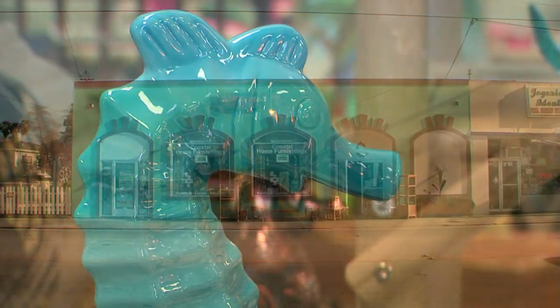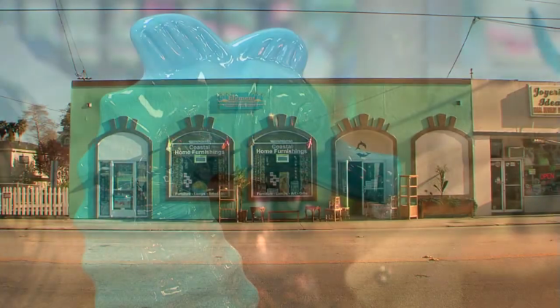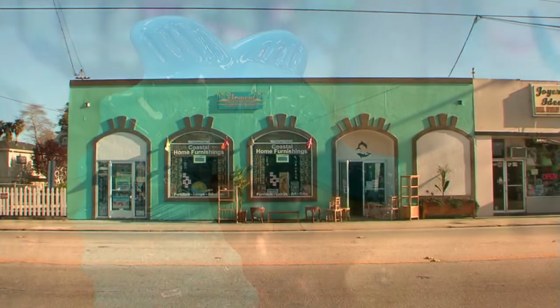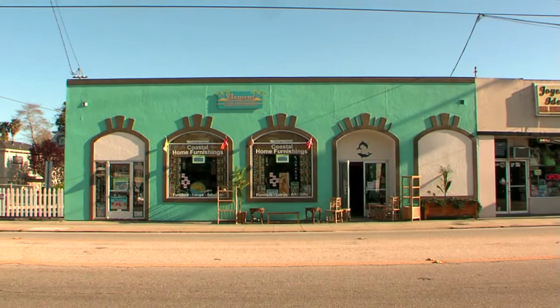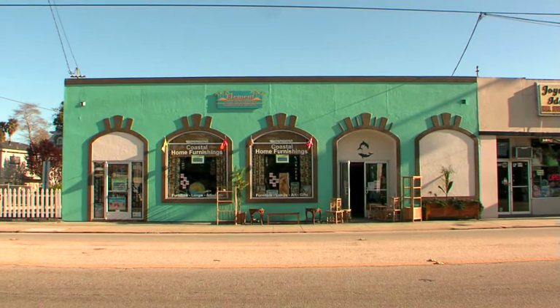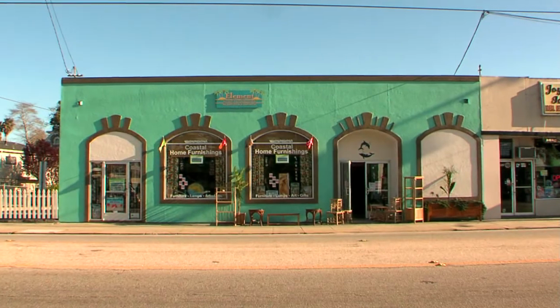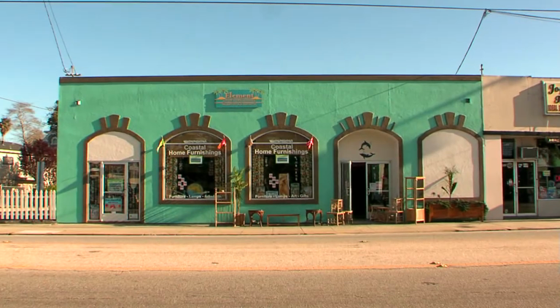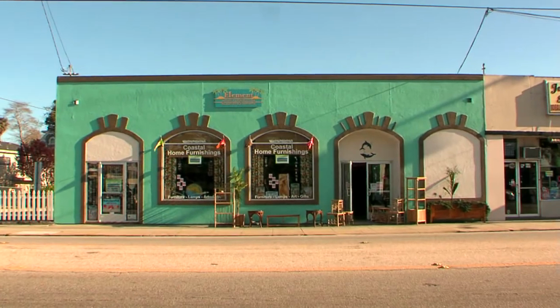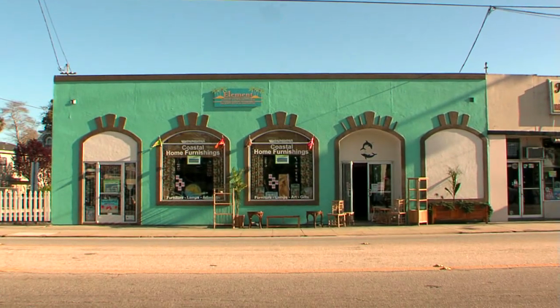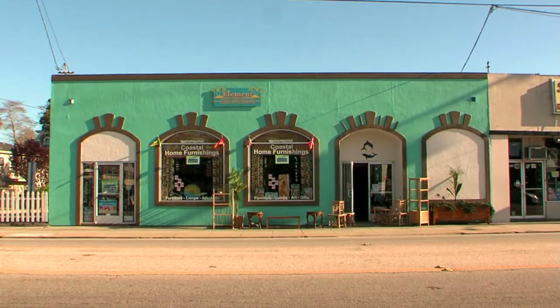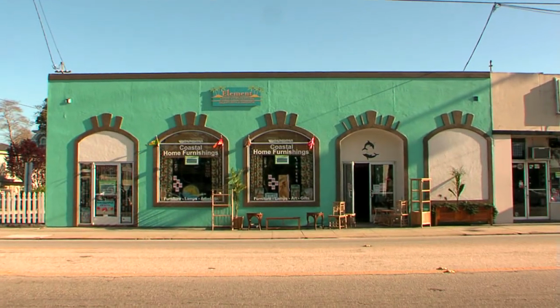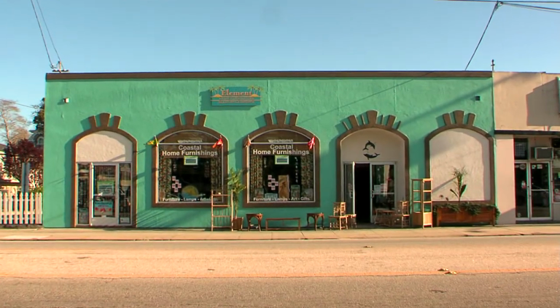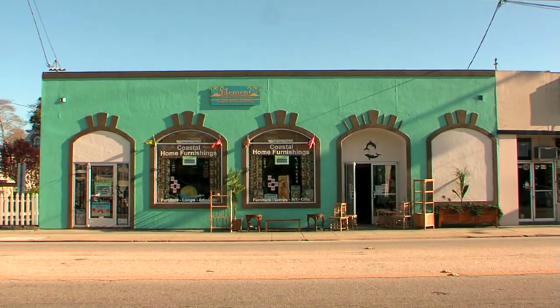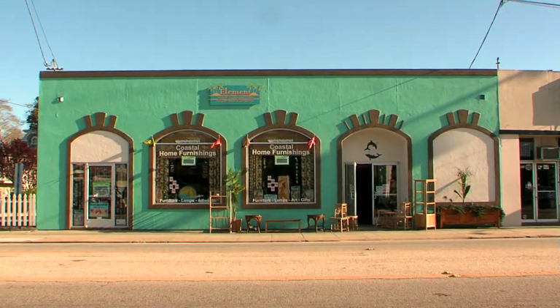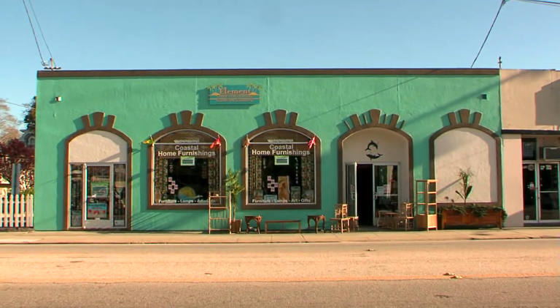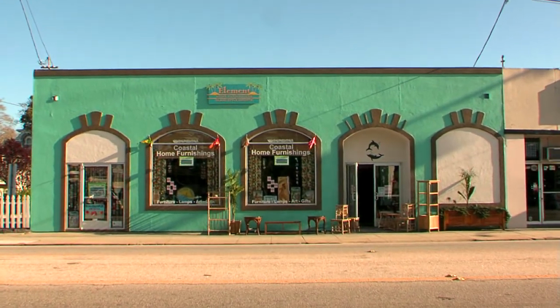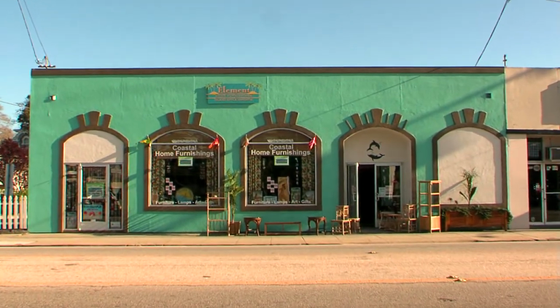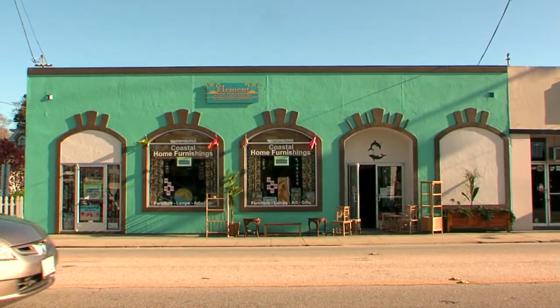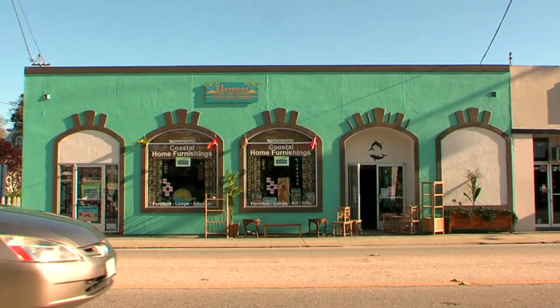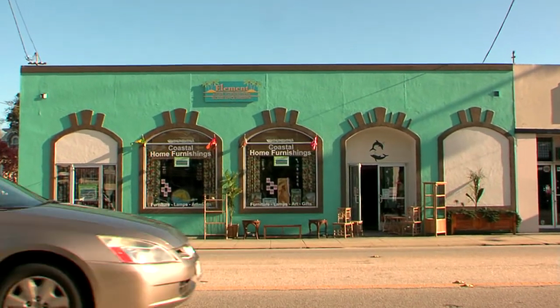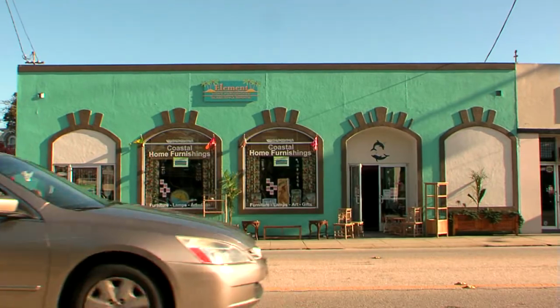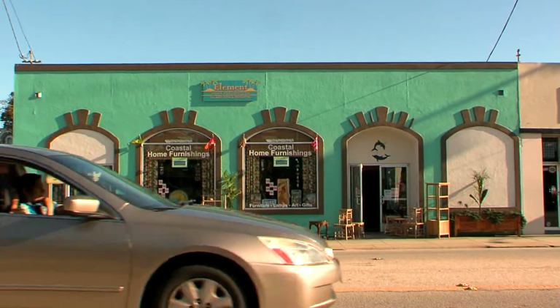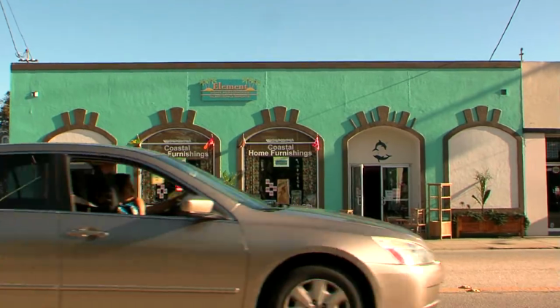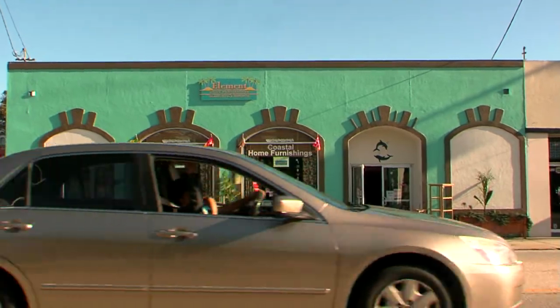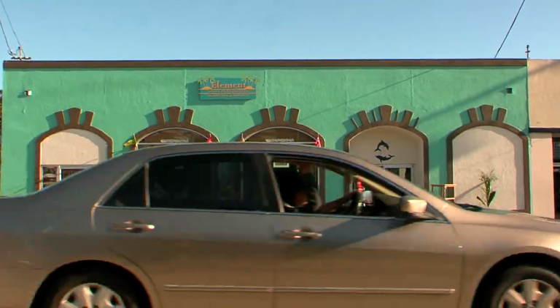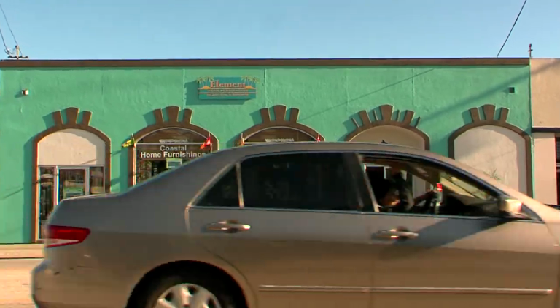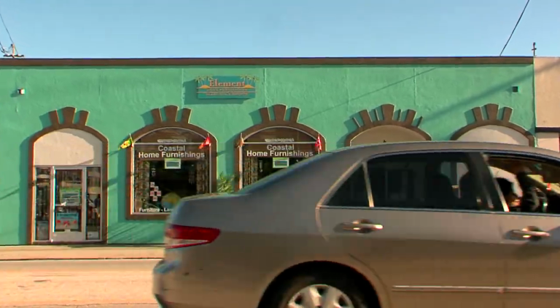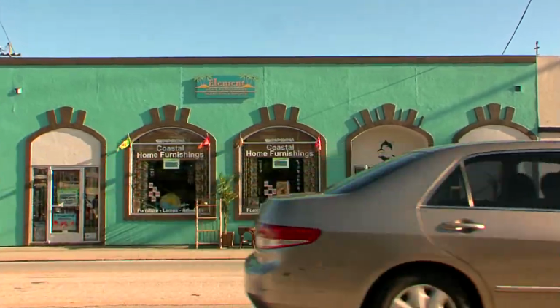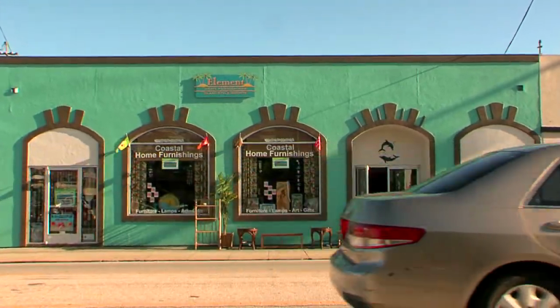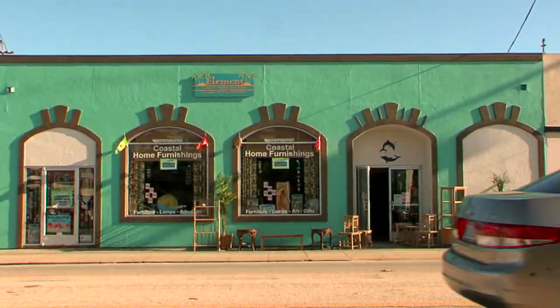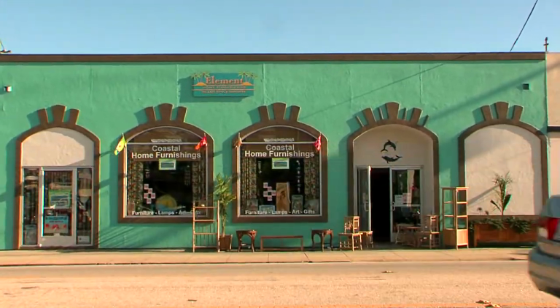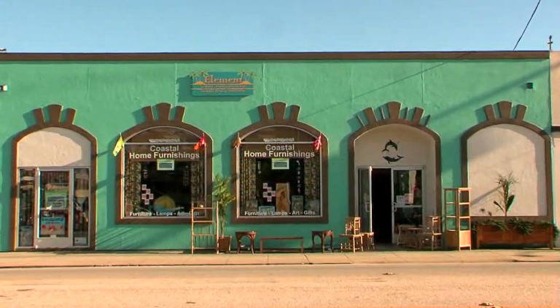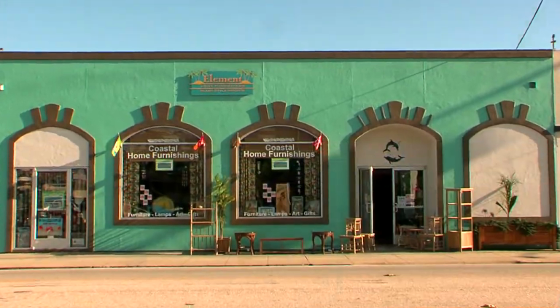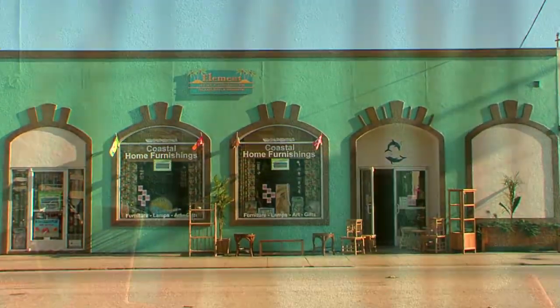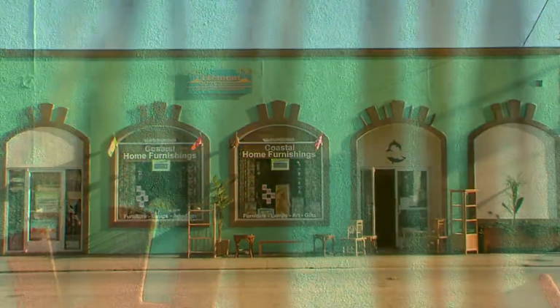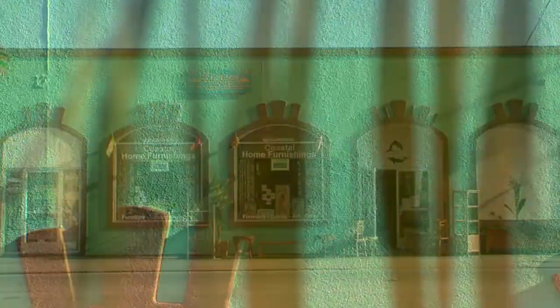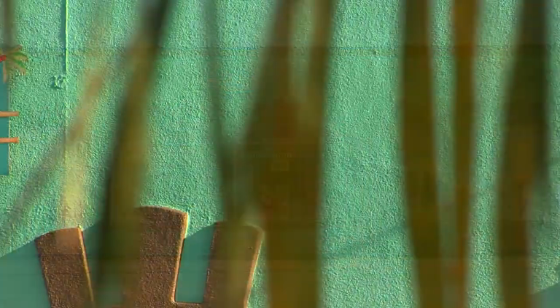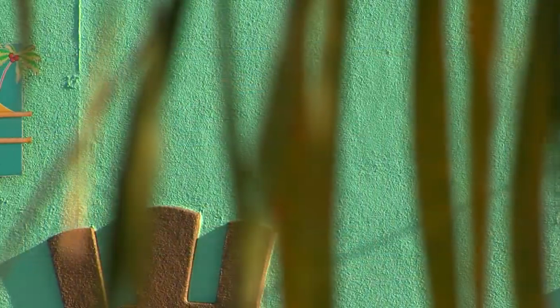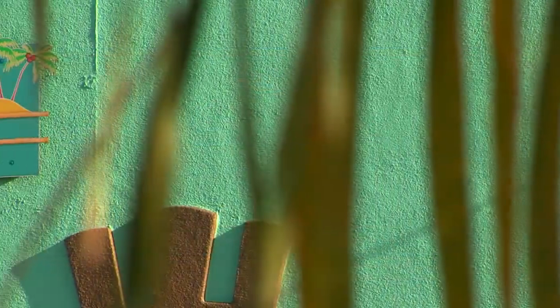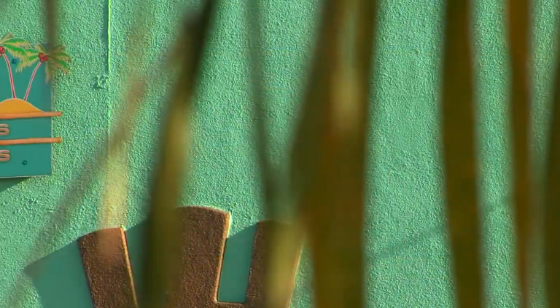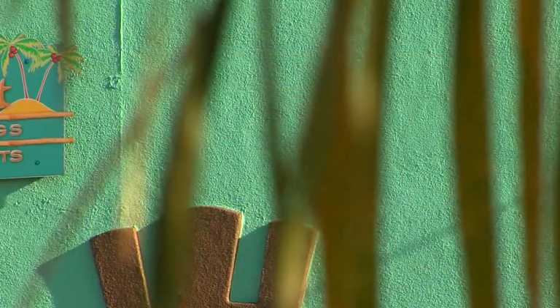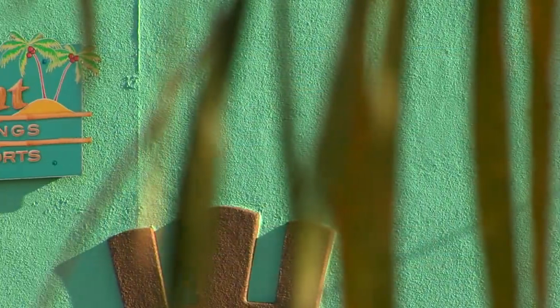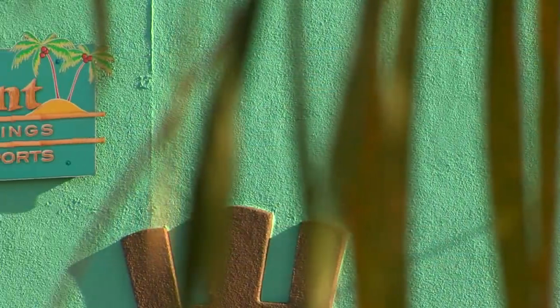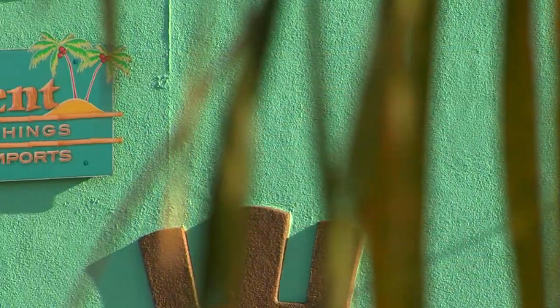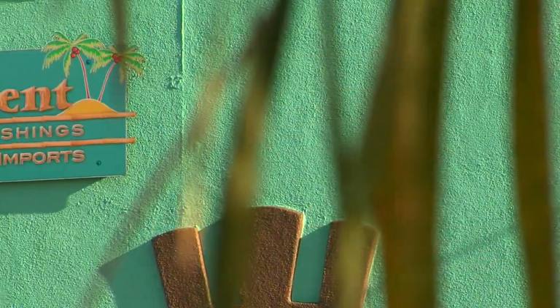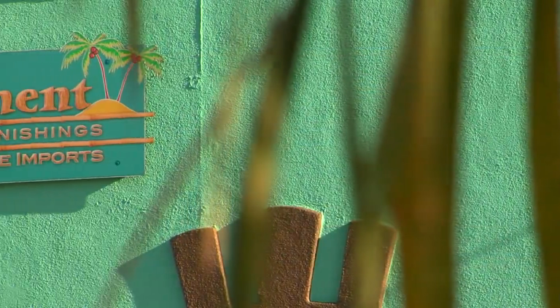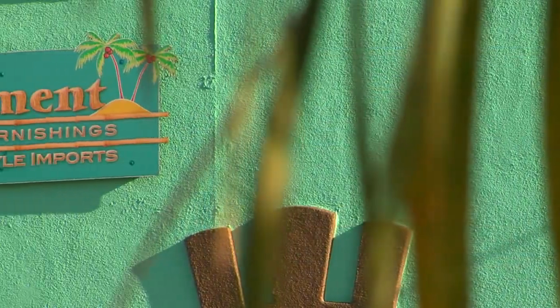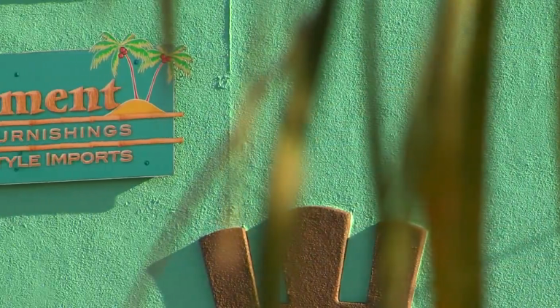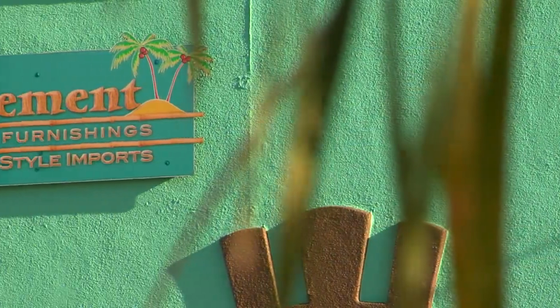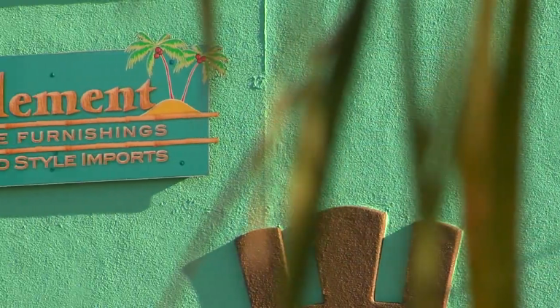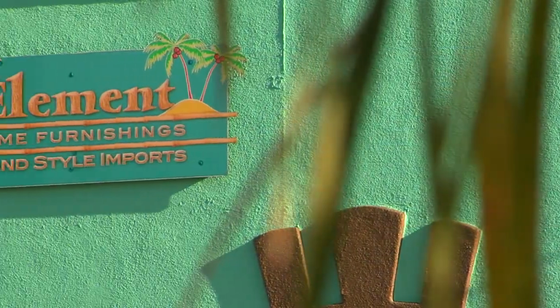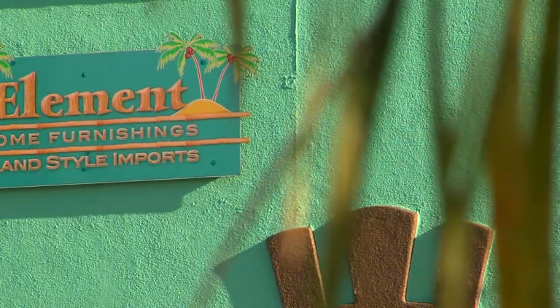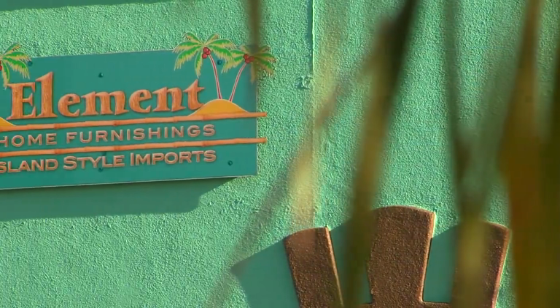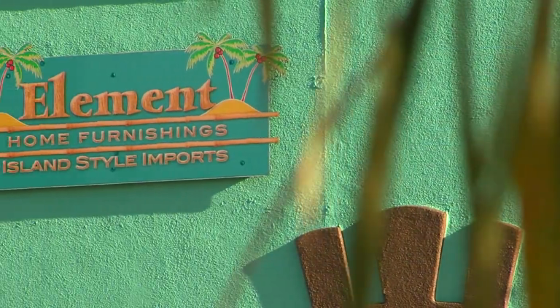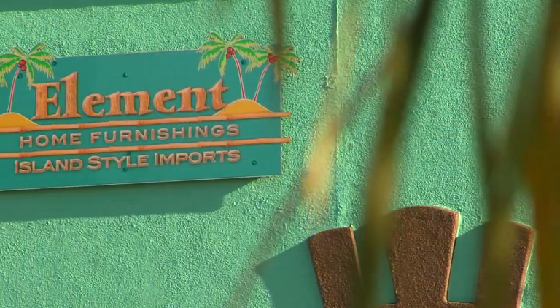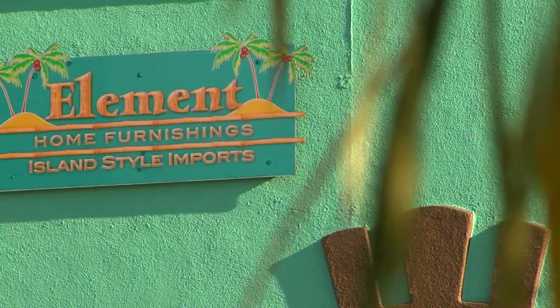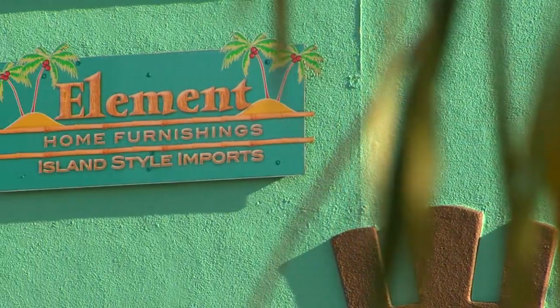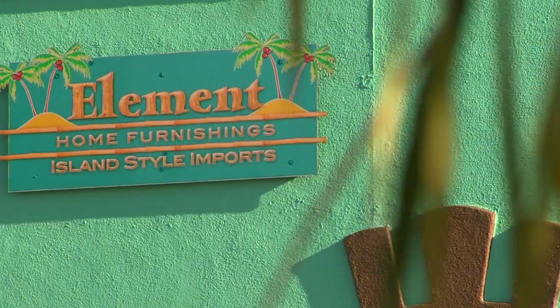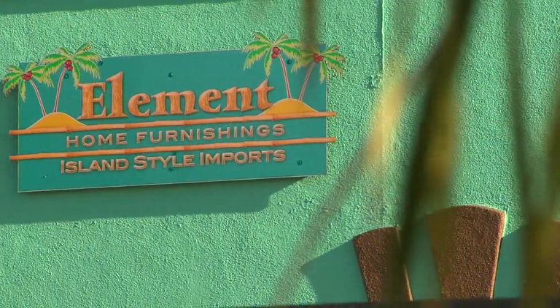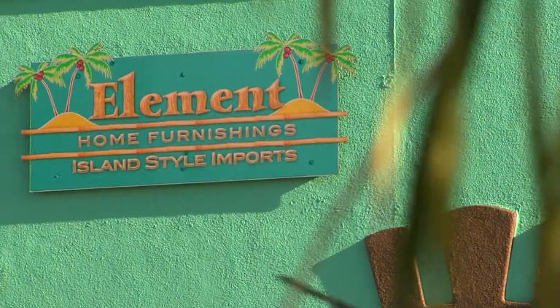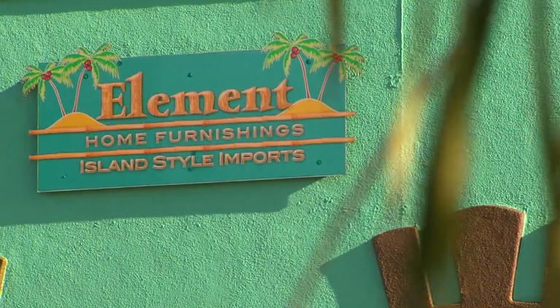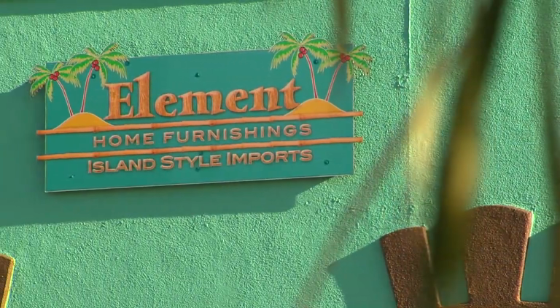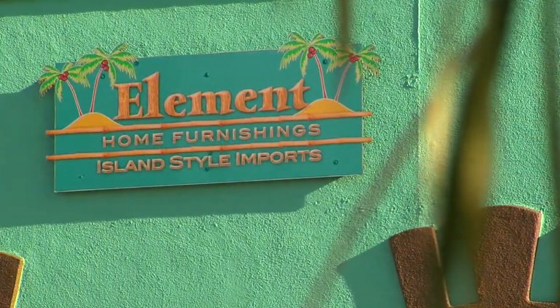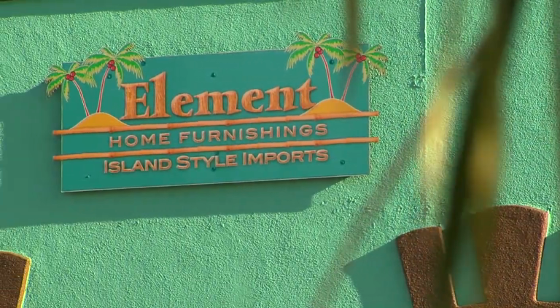Element's new space and new look is easy to find, and now 4,500 square feet of in-stock furniture and merchandise.